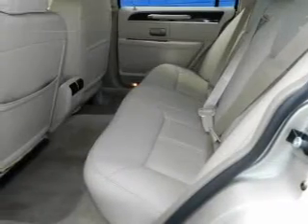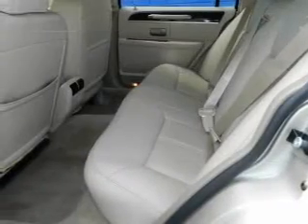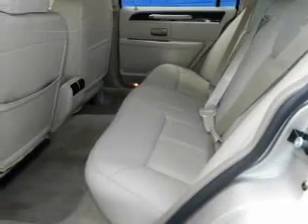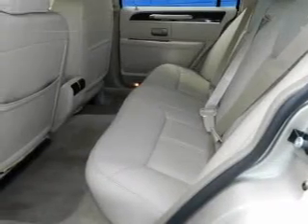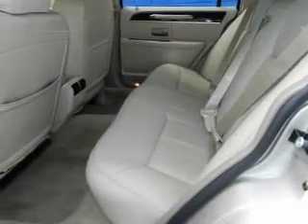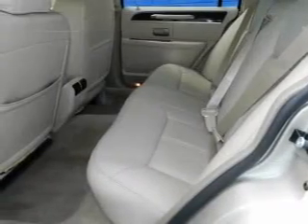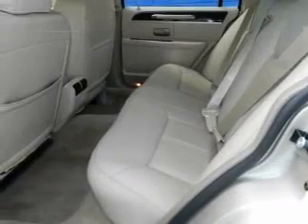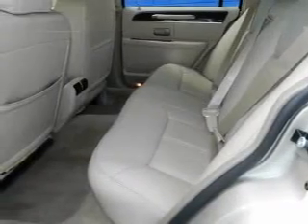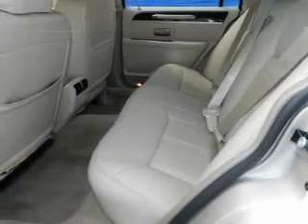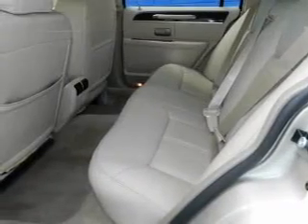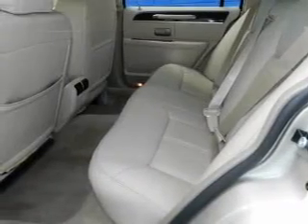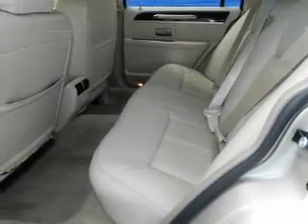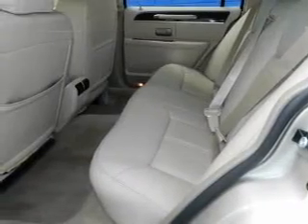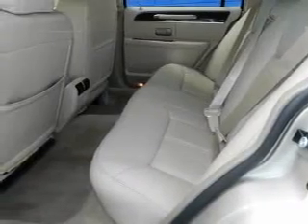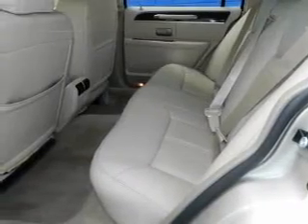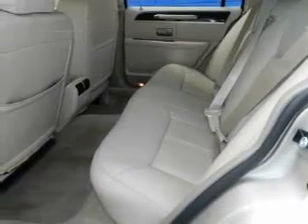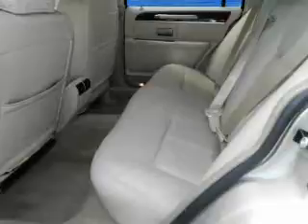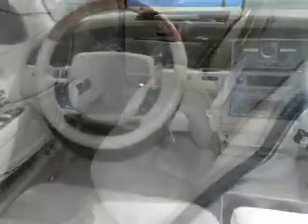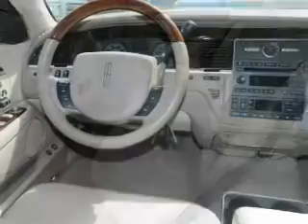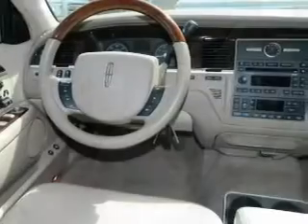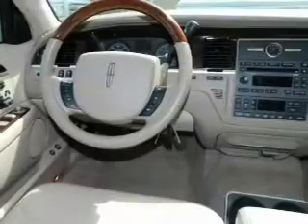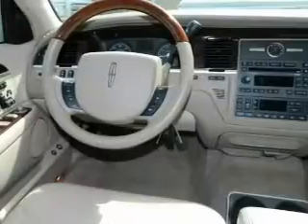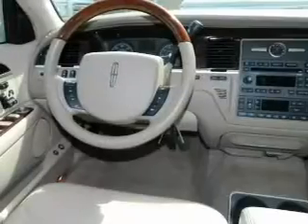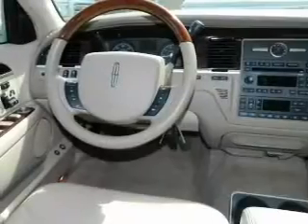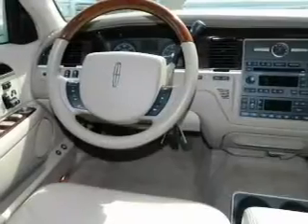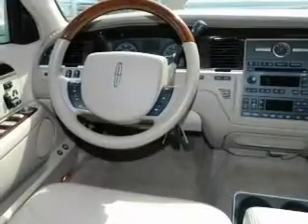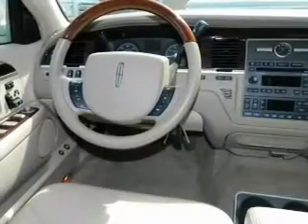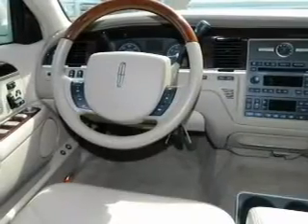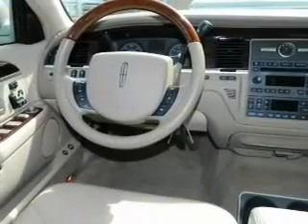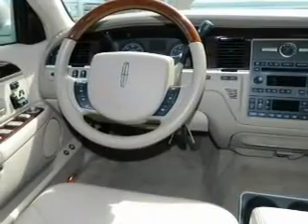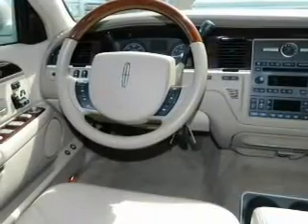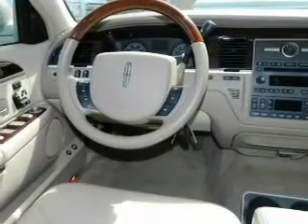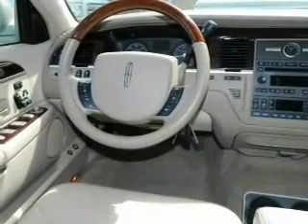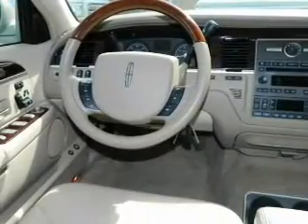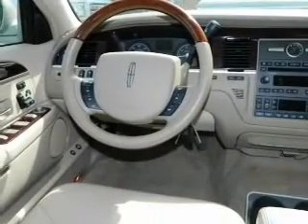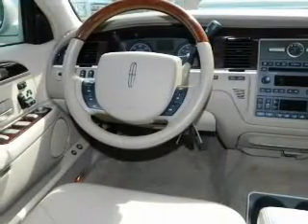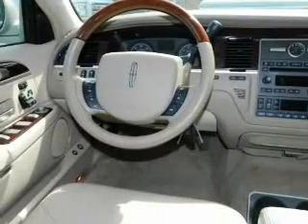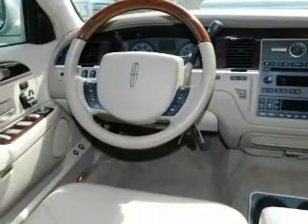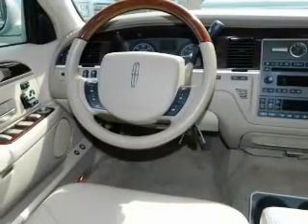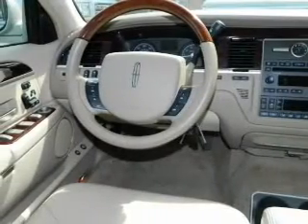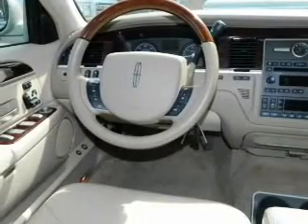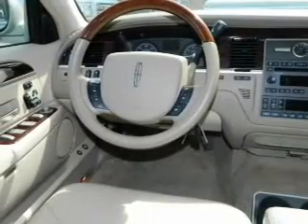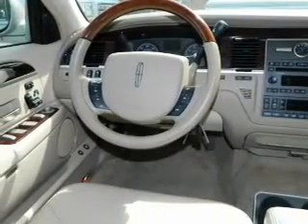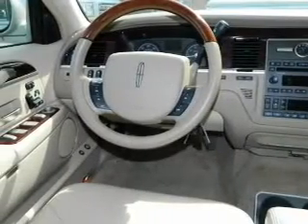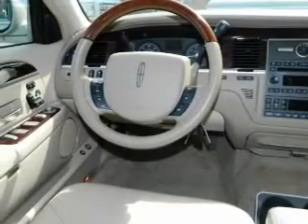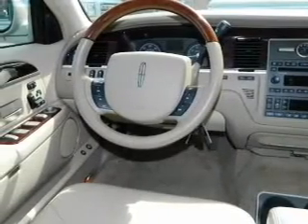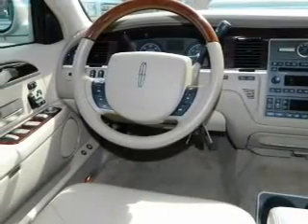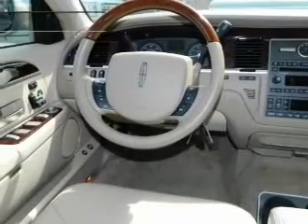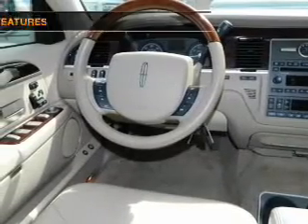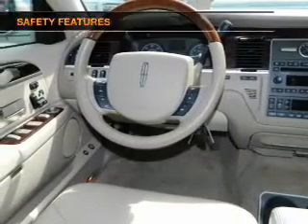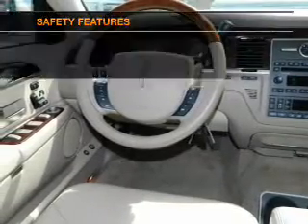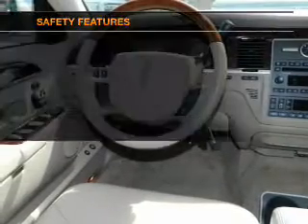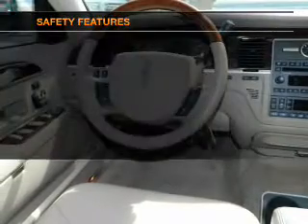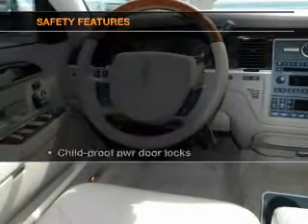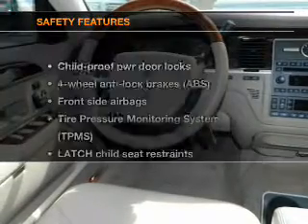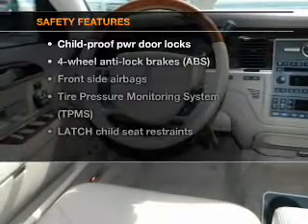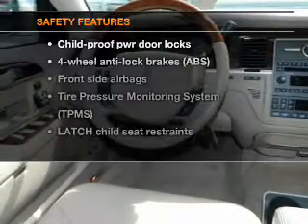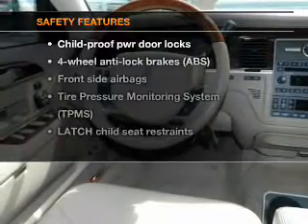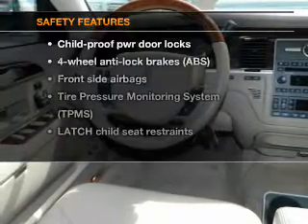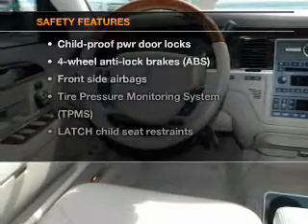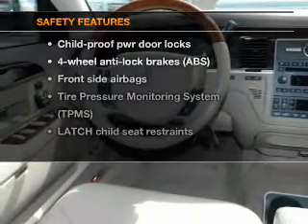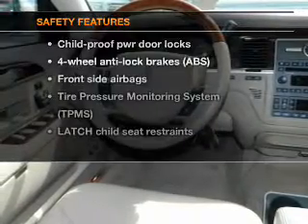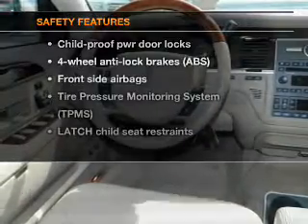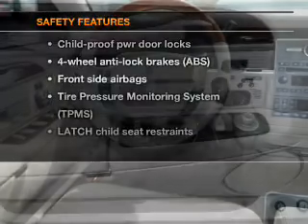Leather seats, power door locks, power windows, cruise control, power steering. If safety is a high priority,